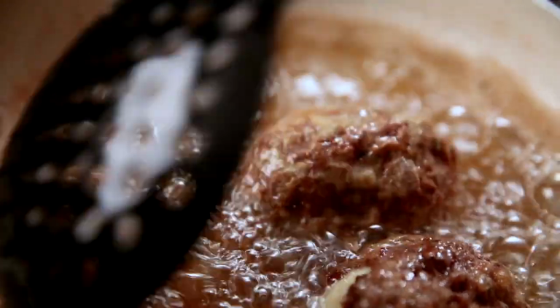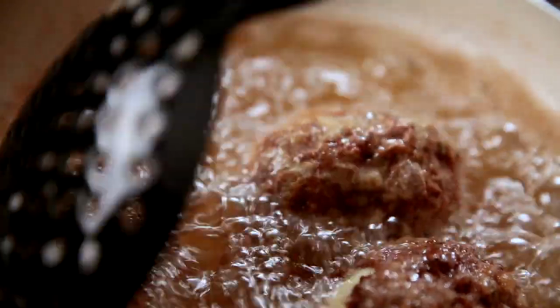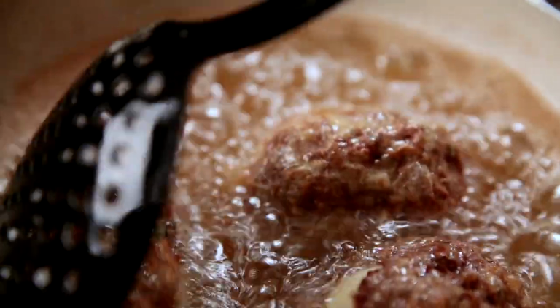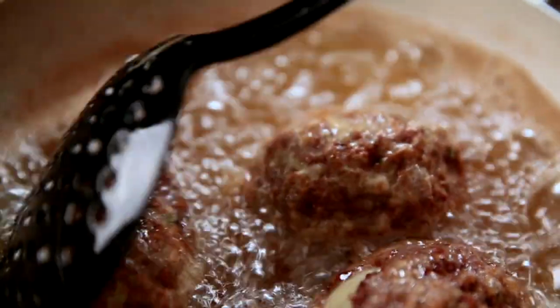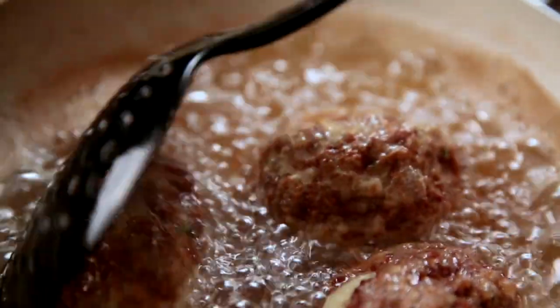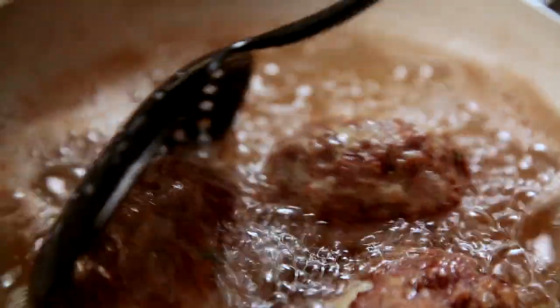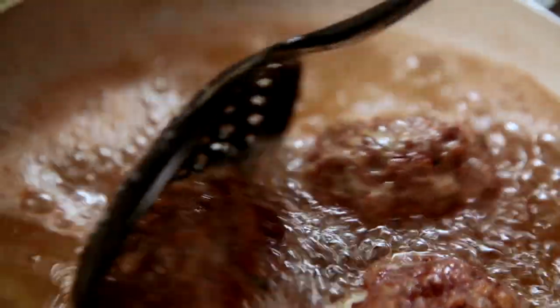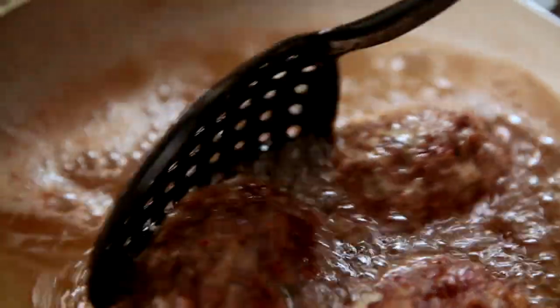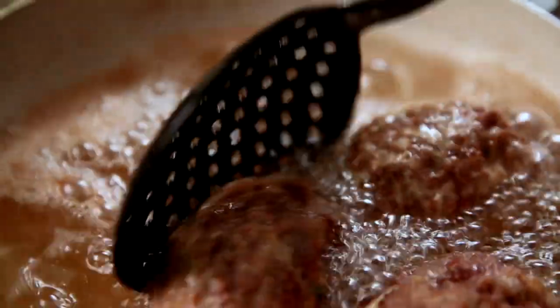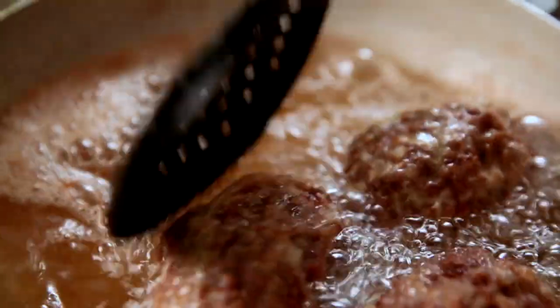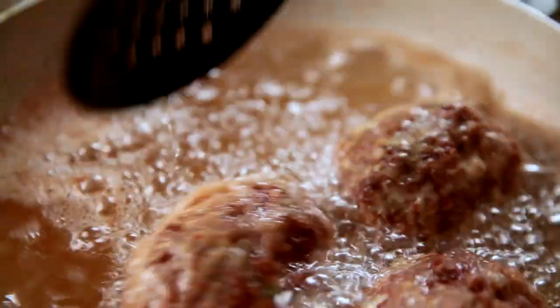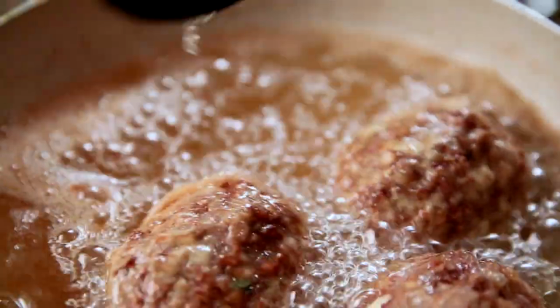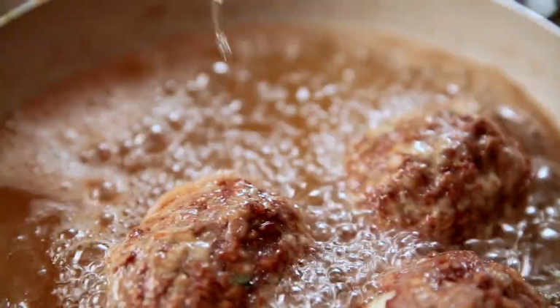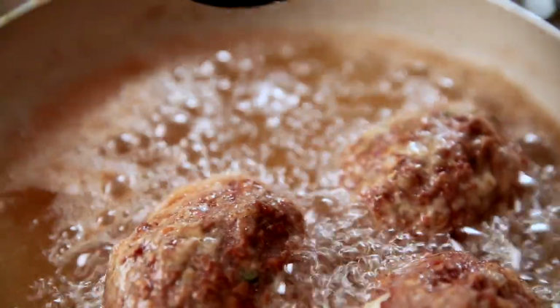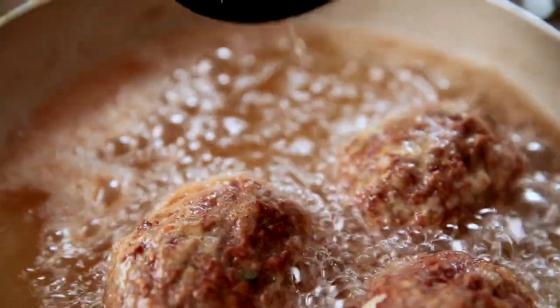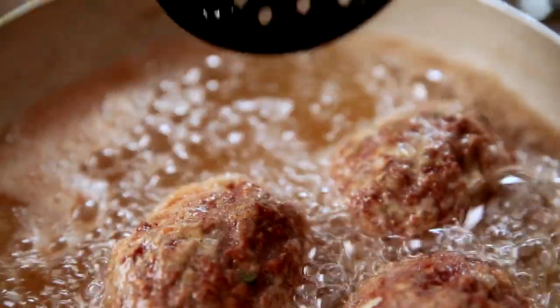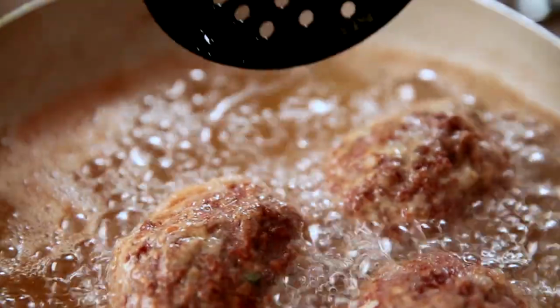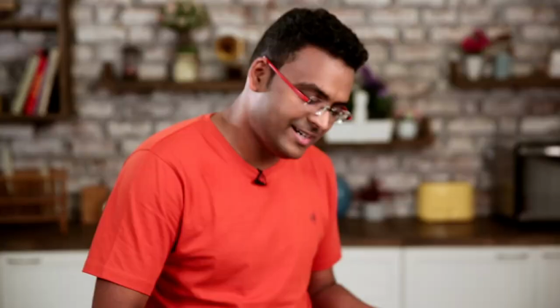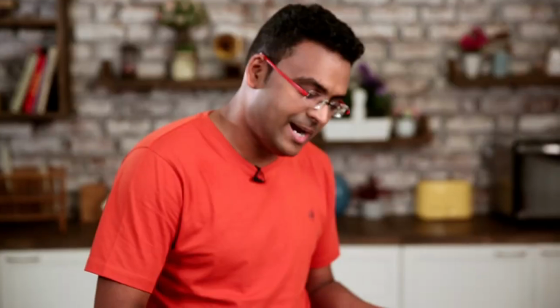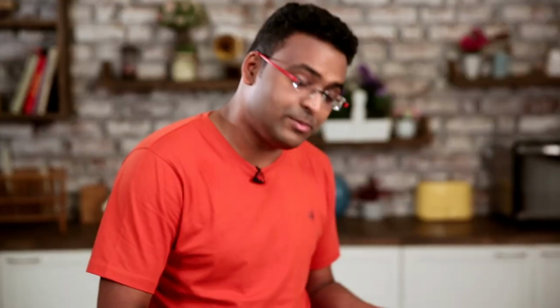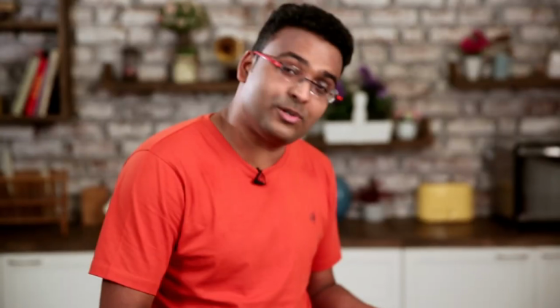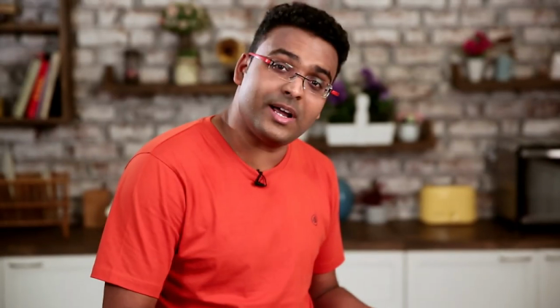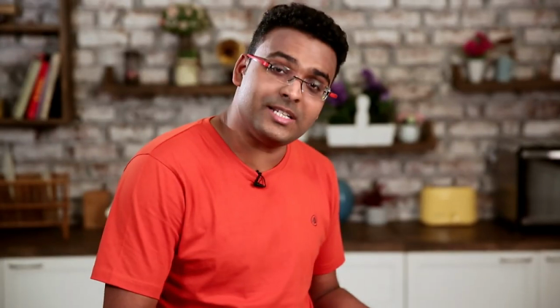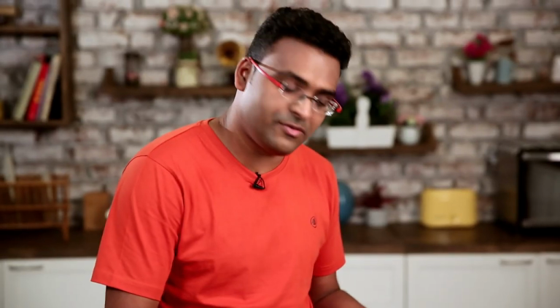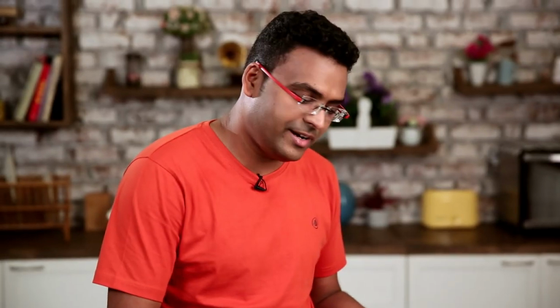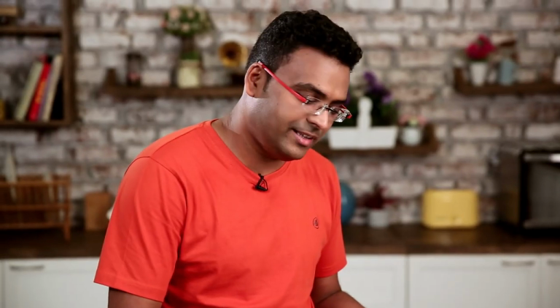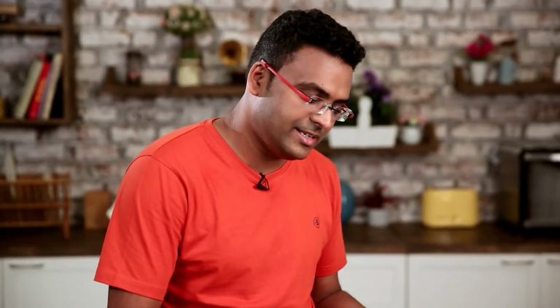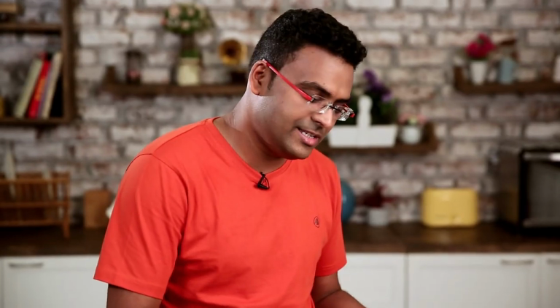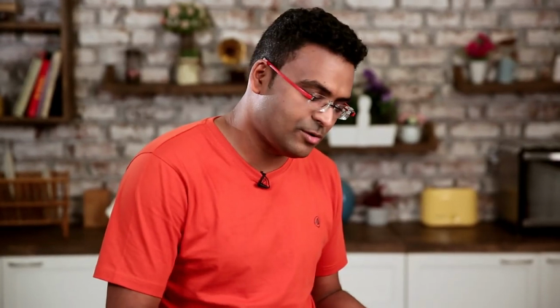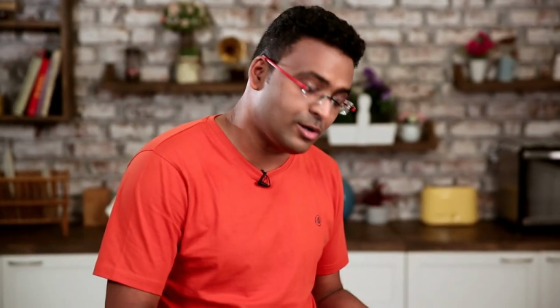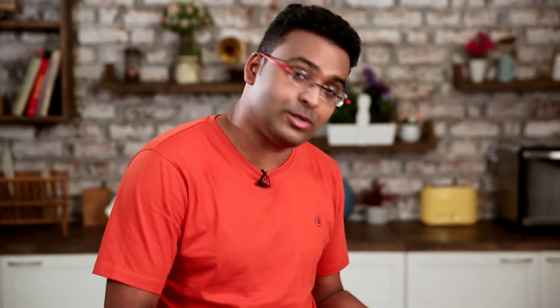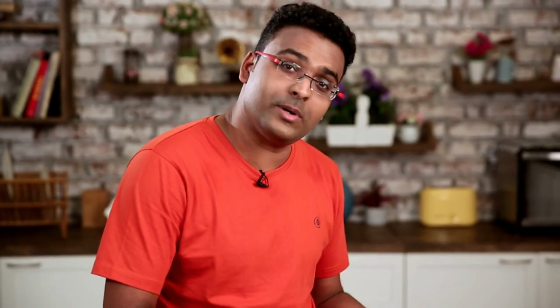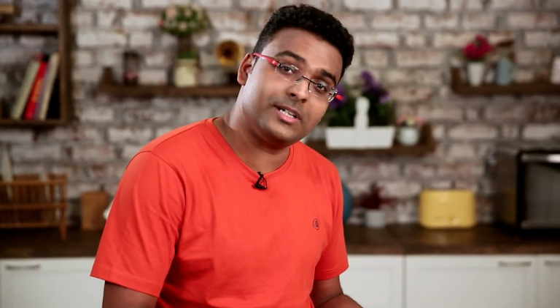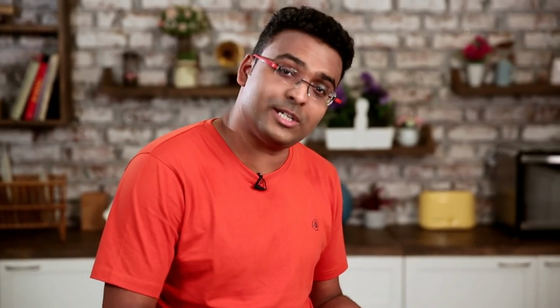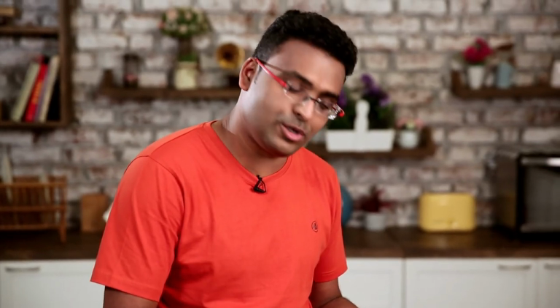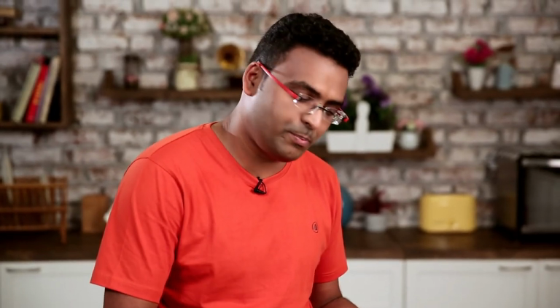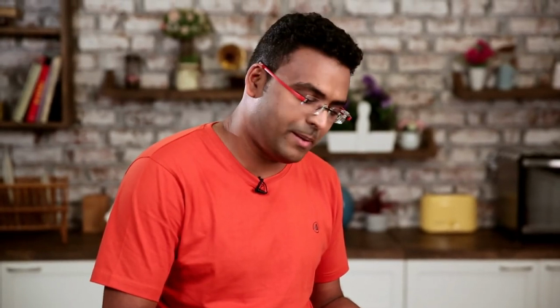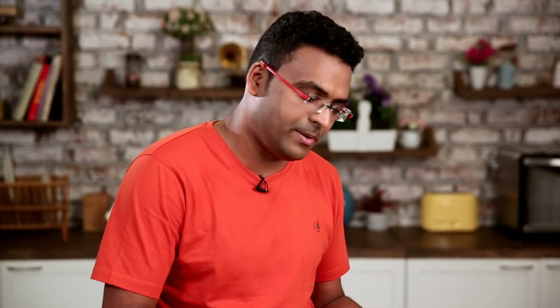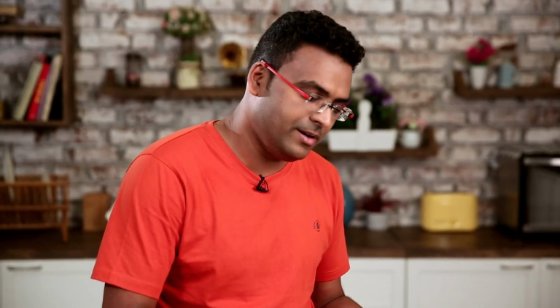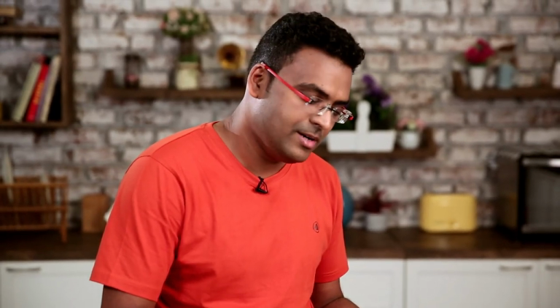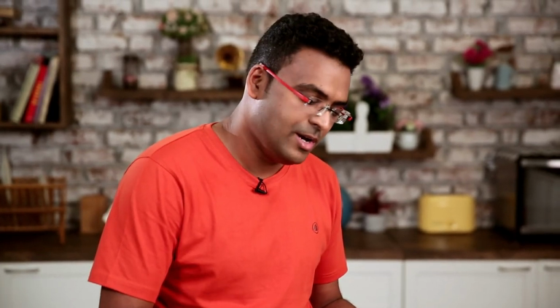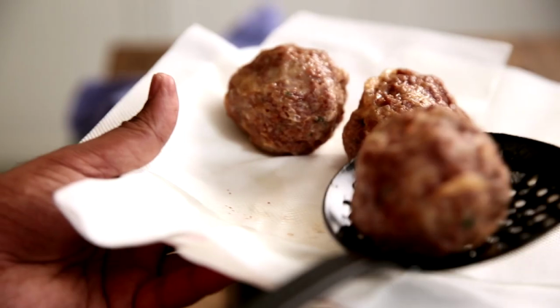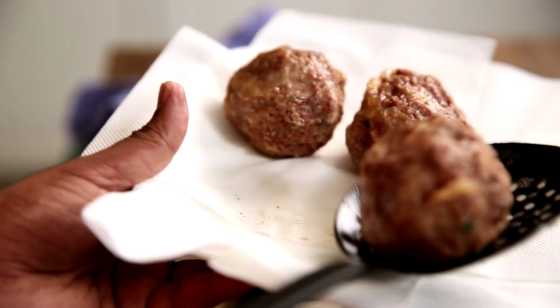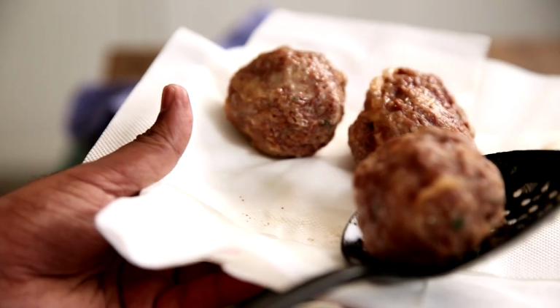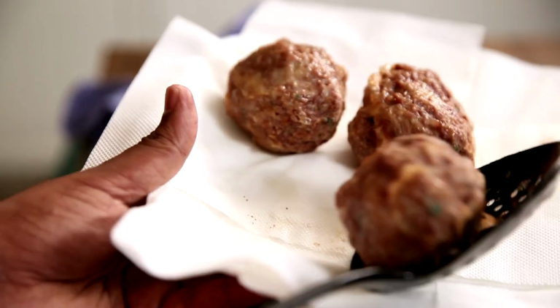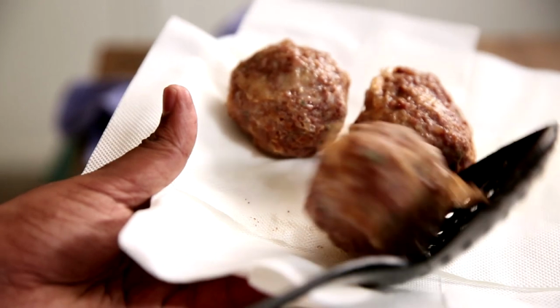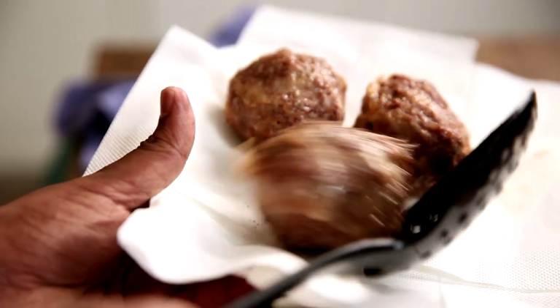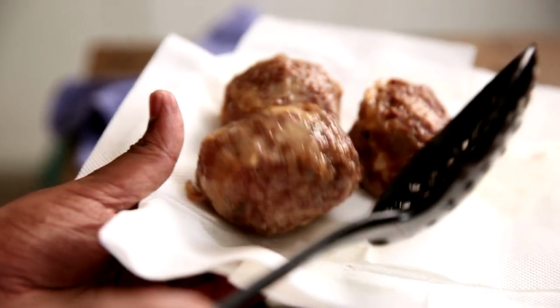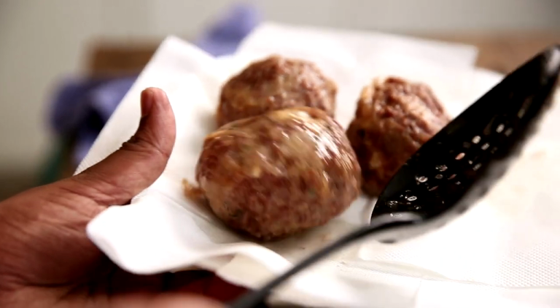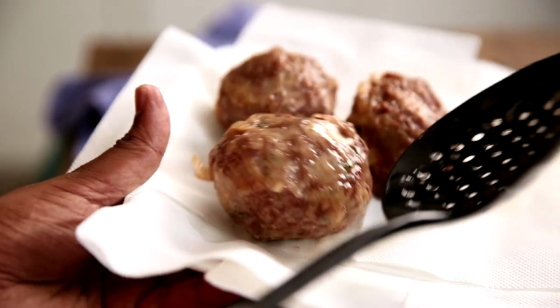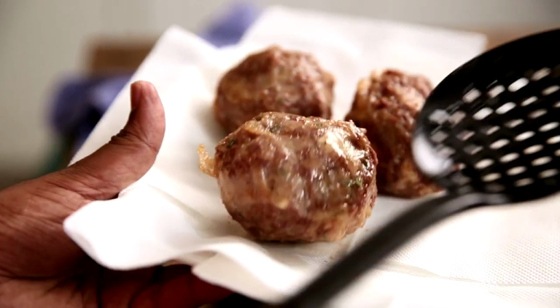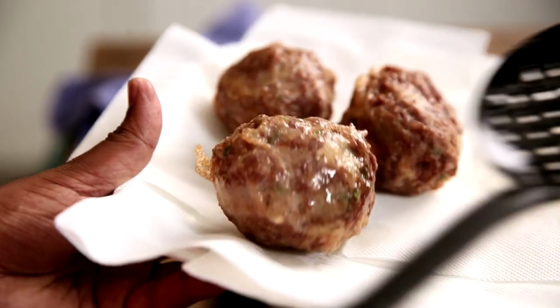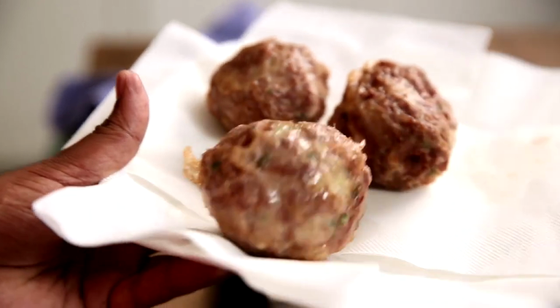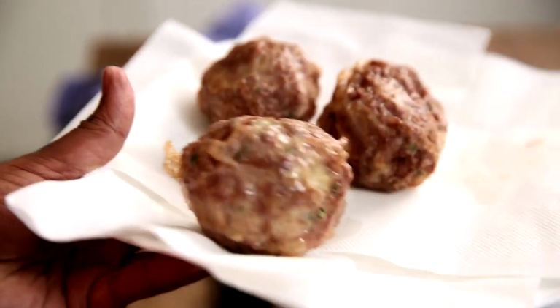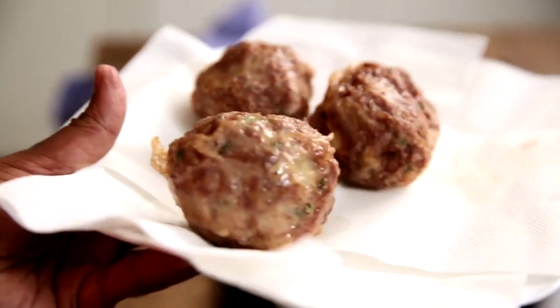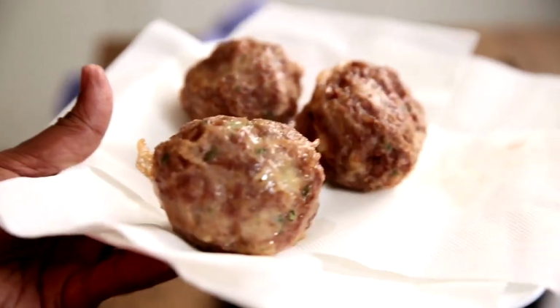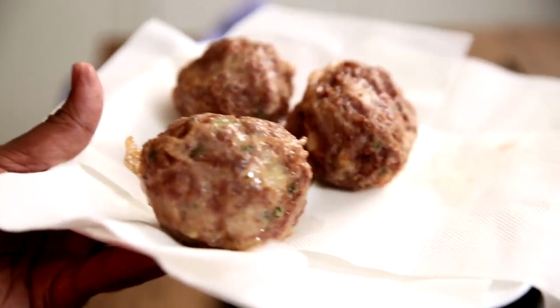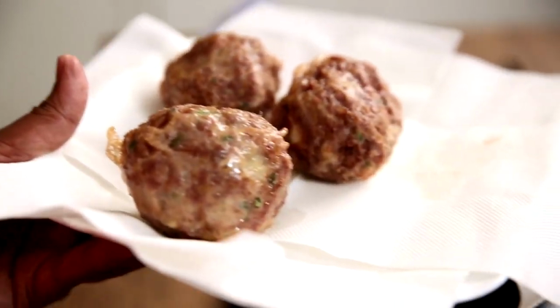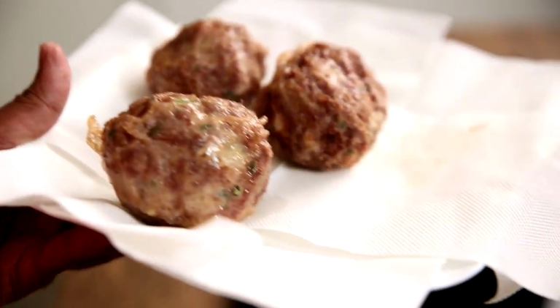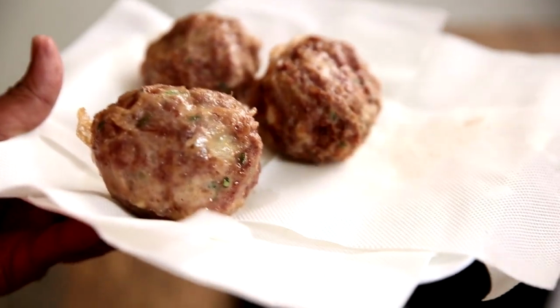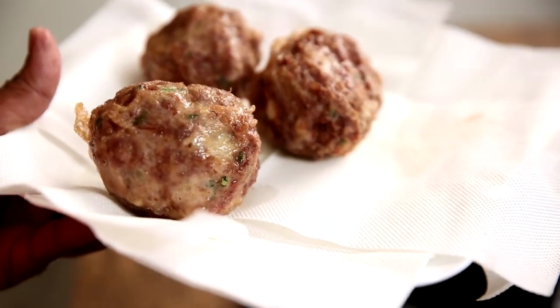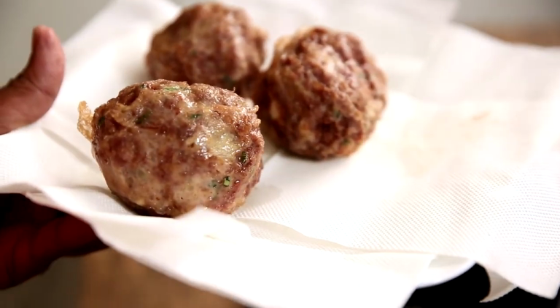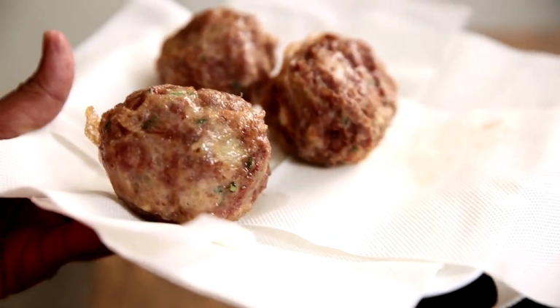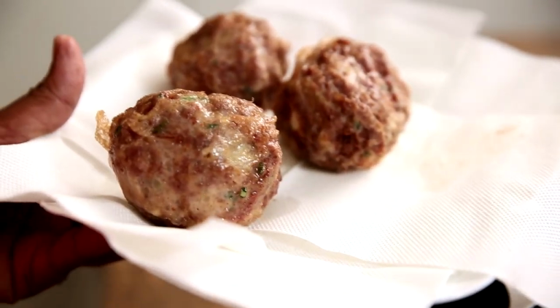Now that these are fried and ready, I'm transferring them onto a tissue paper which will absorb all the excess oil.